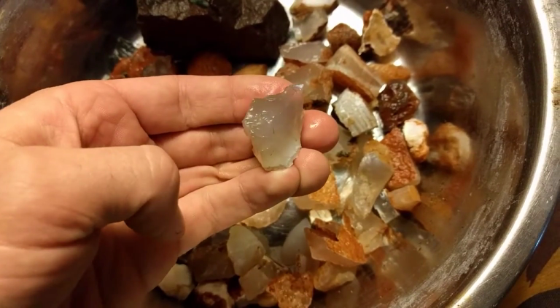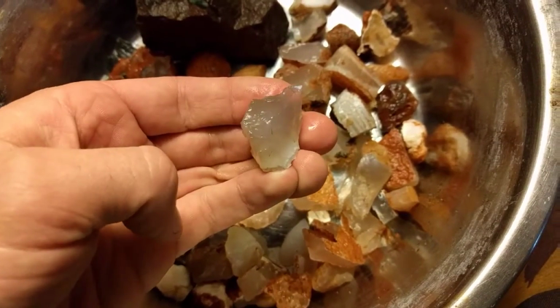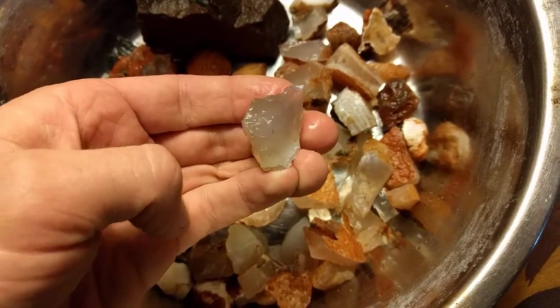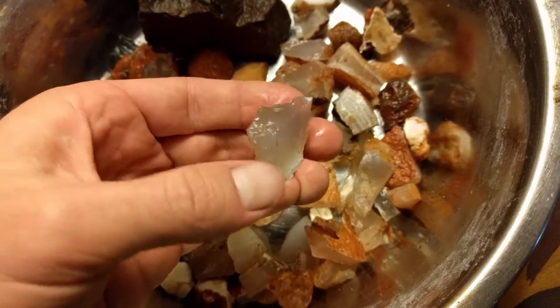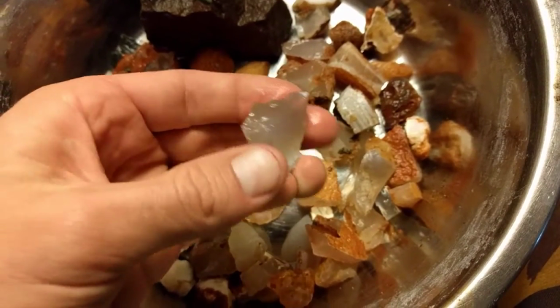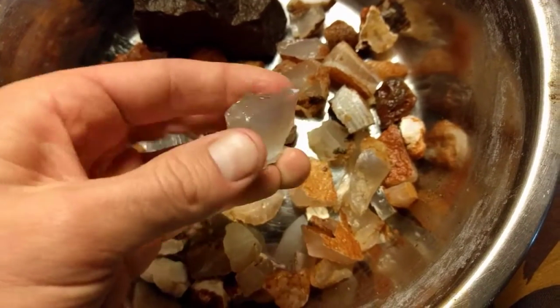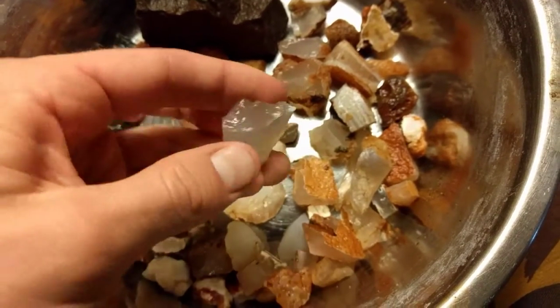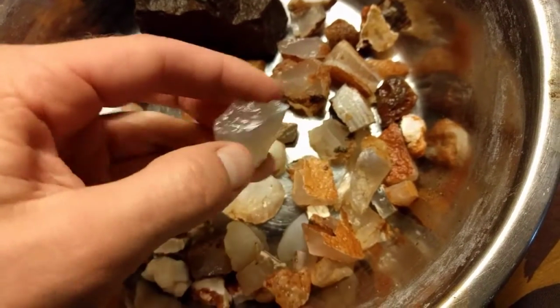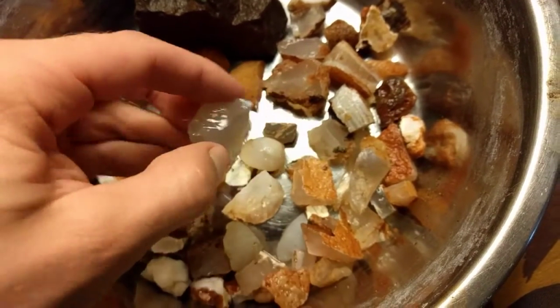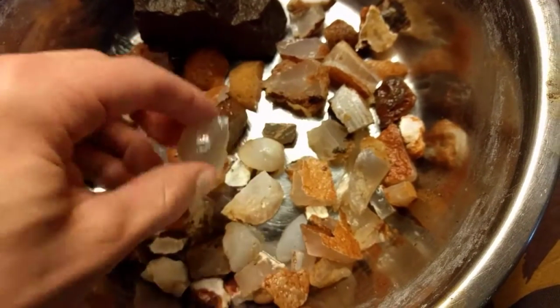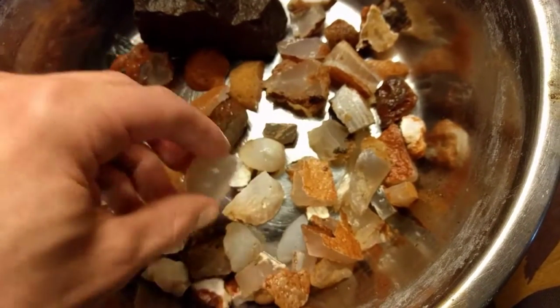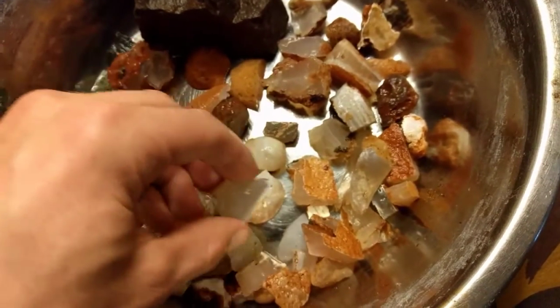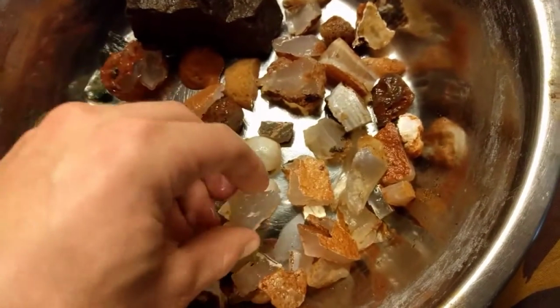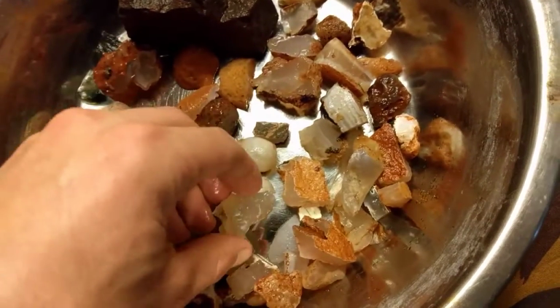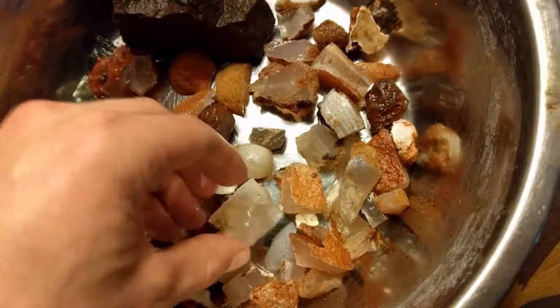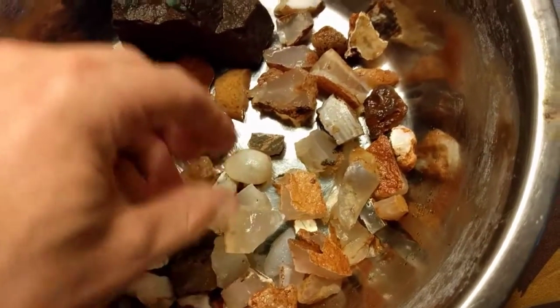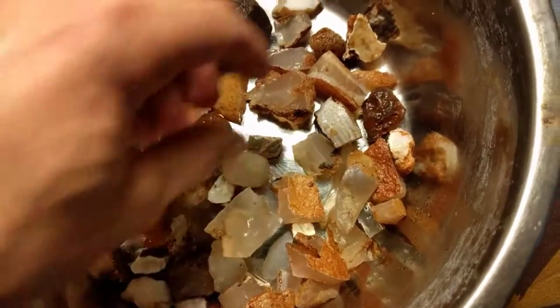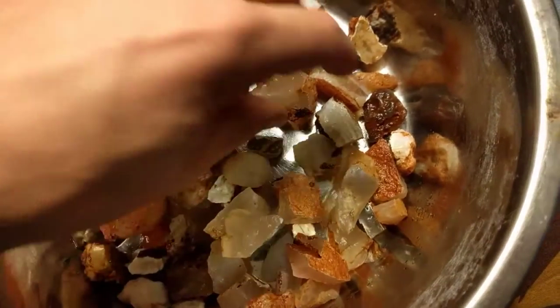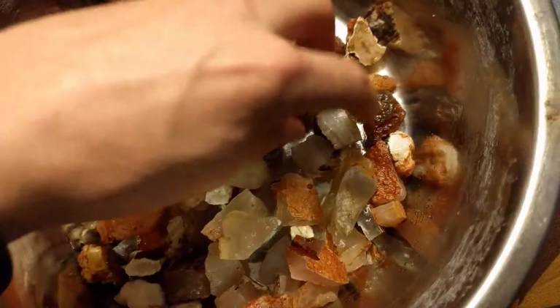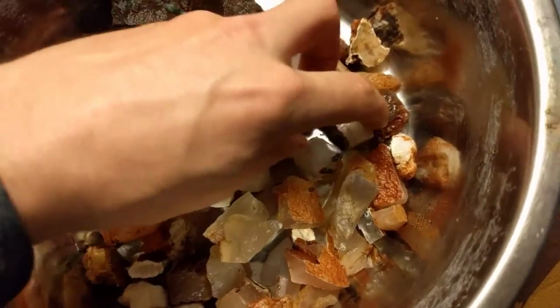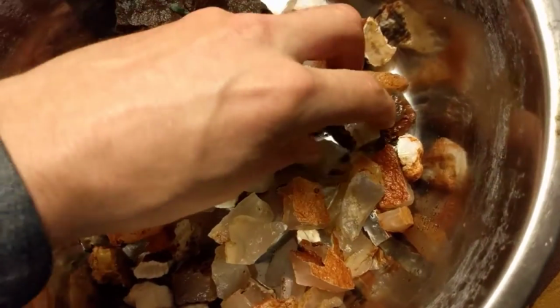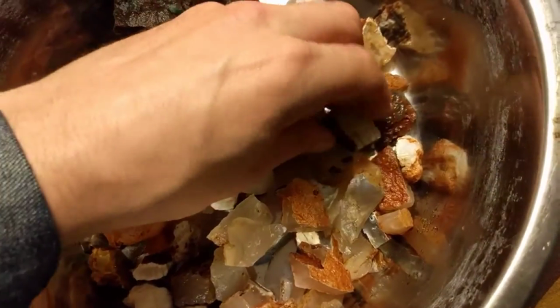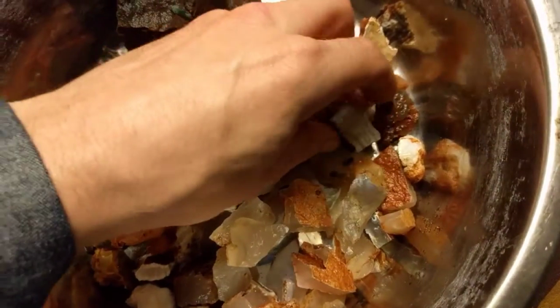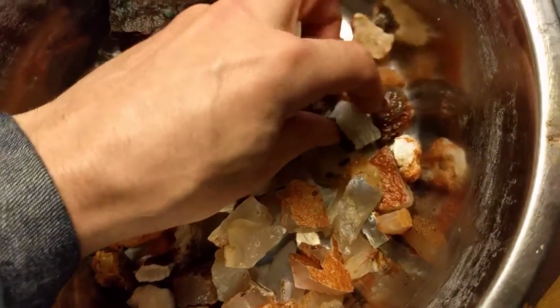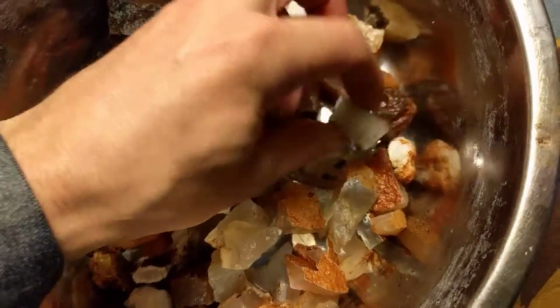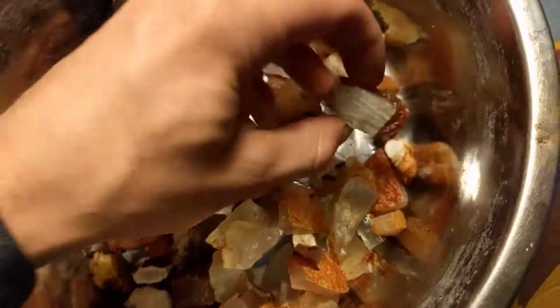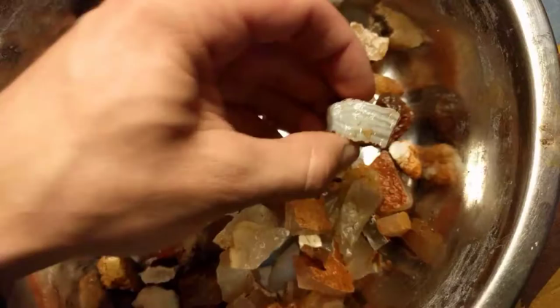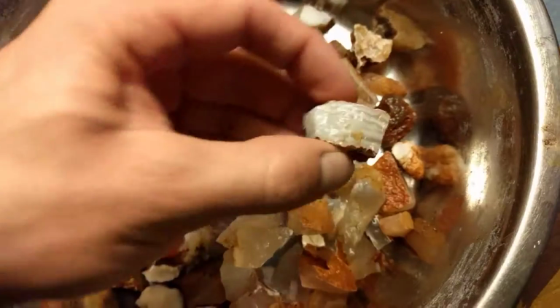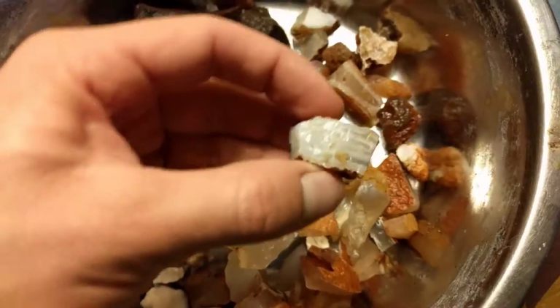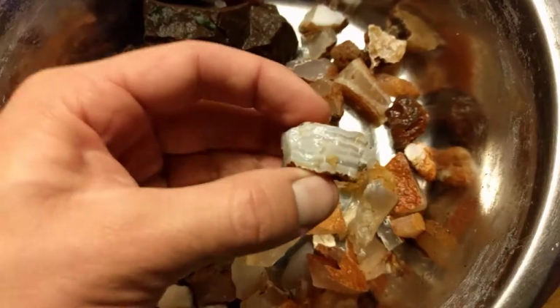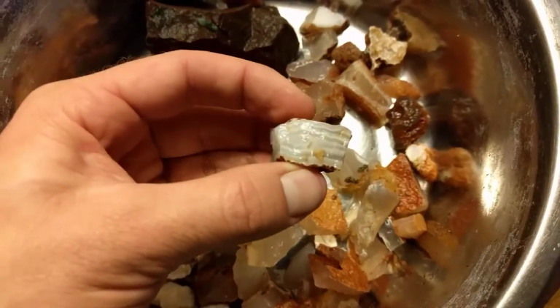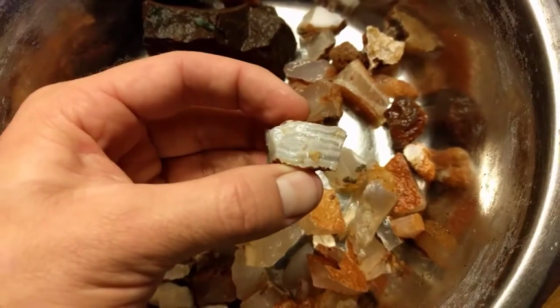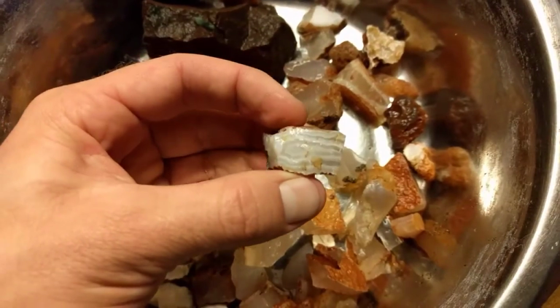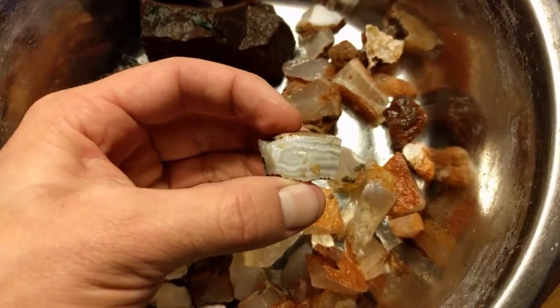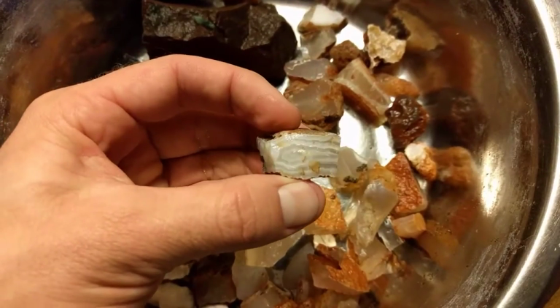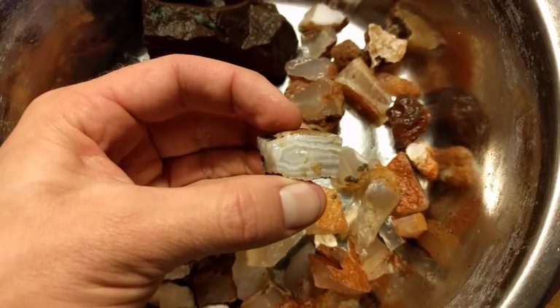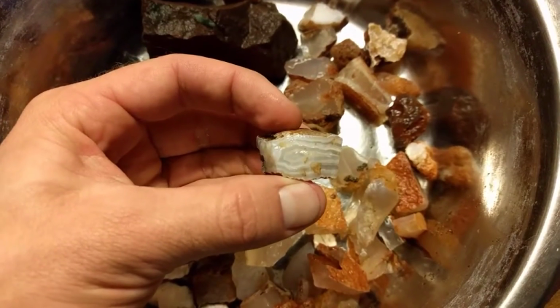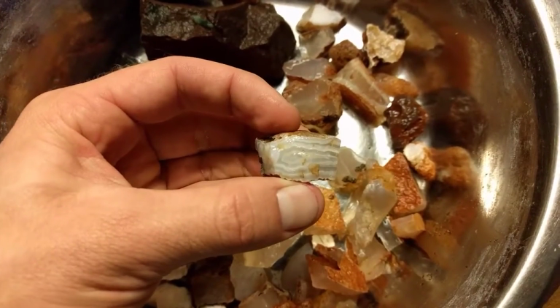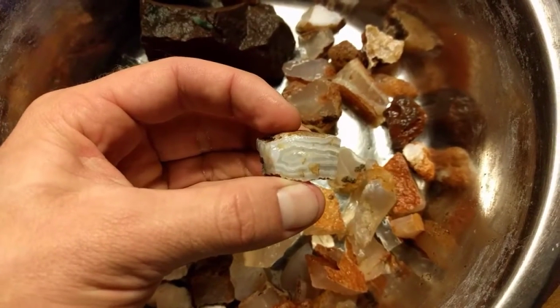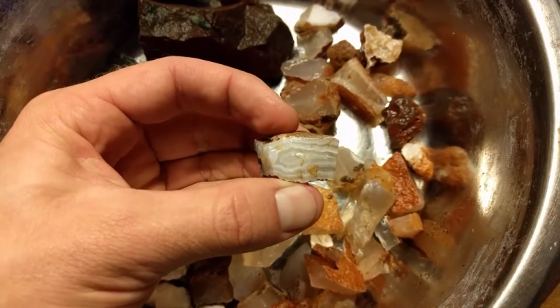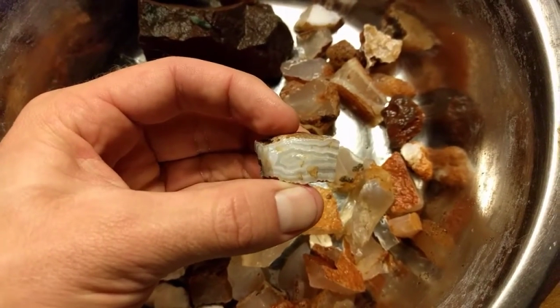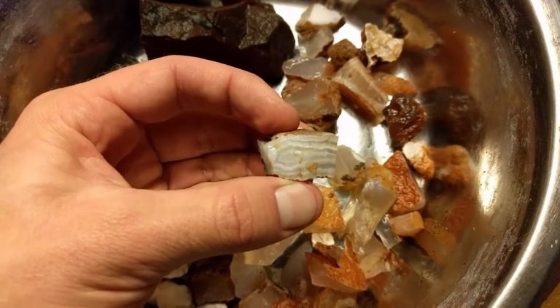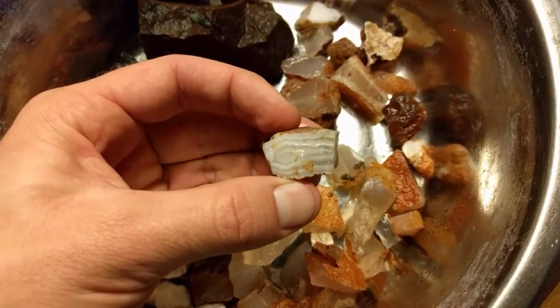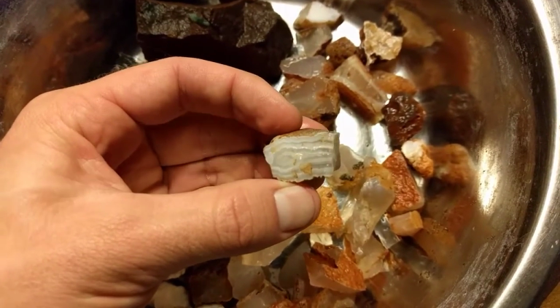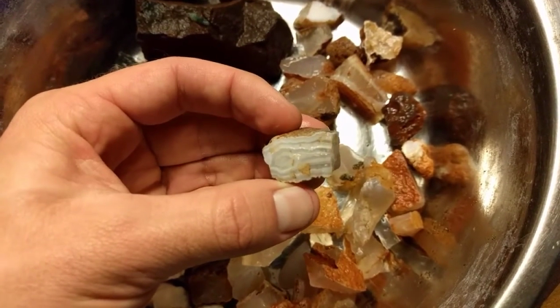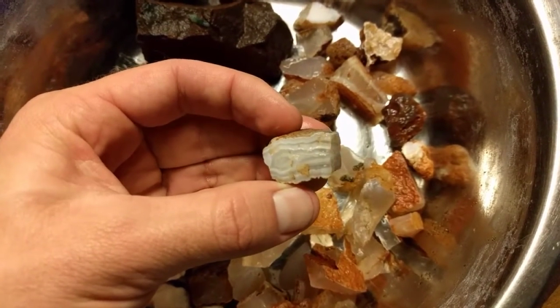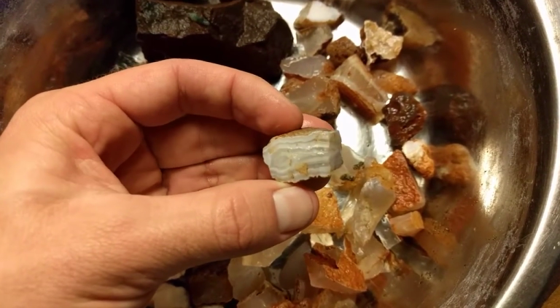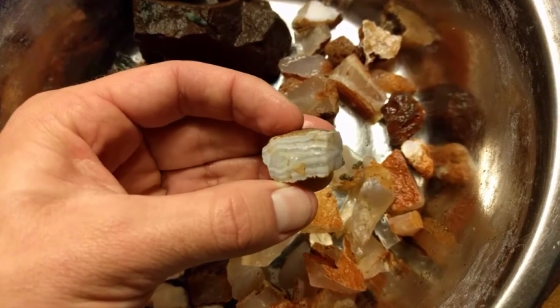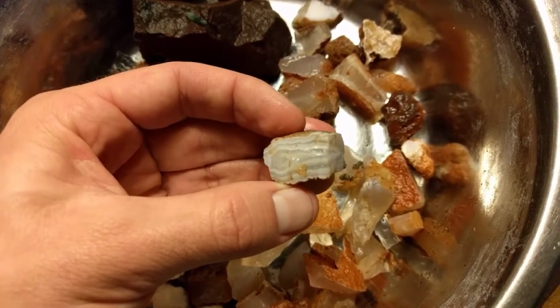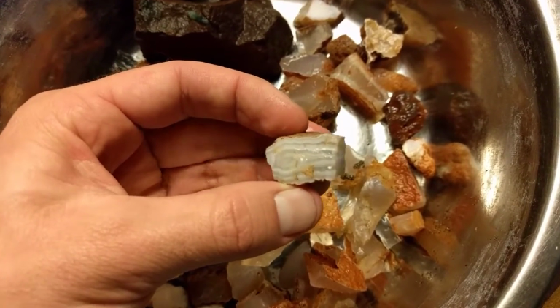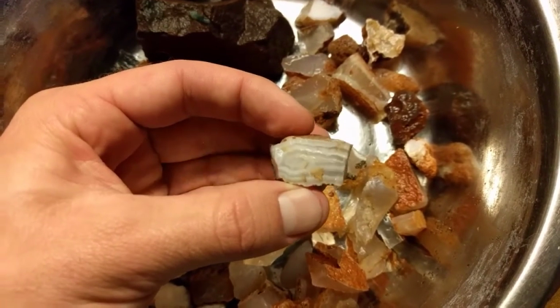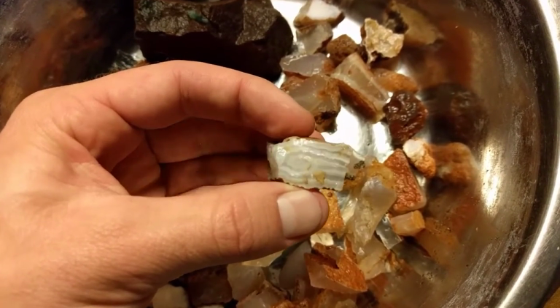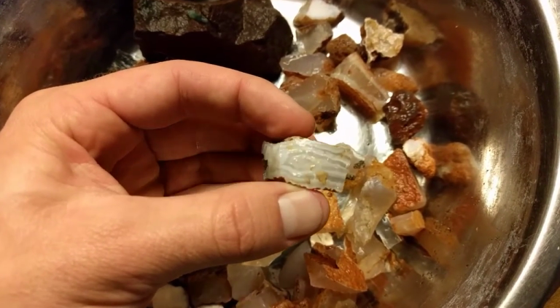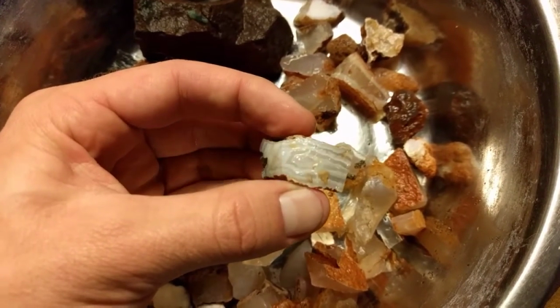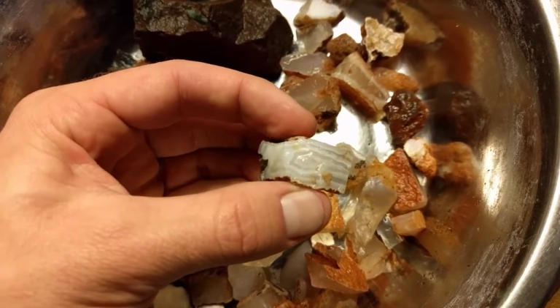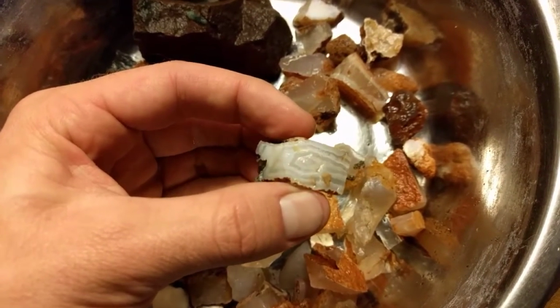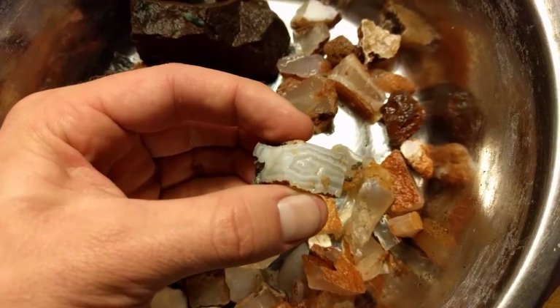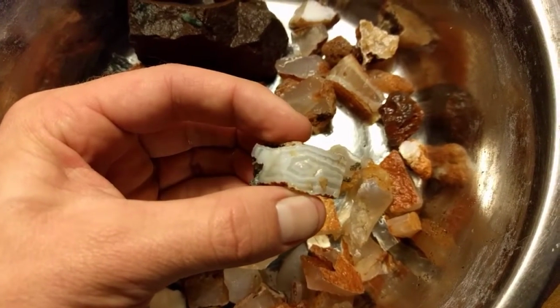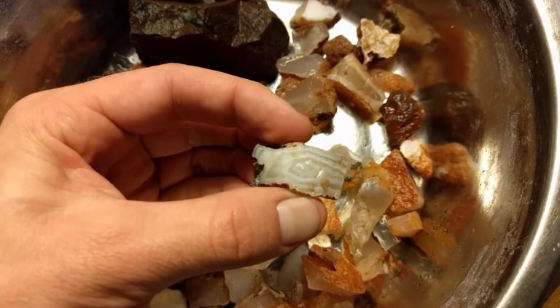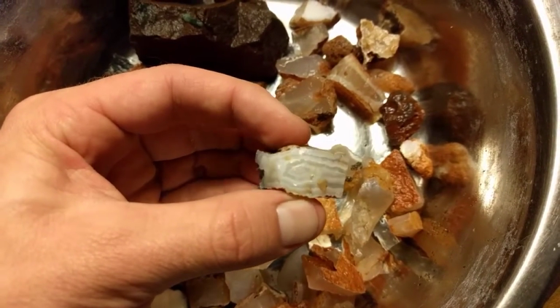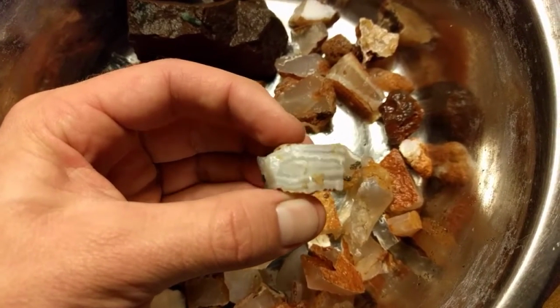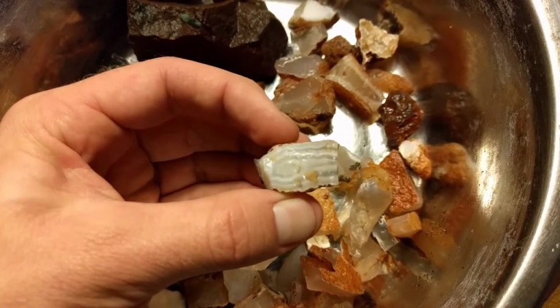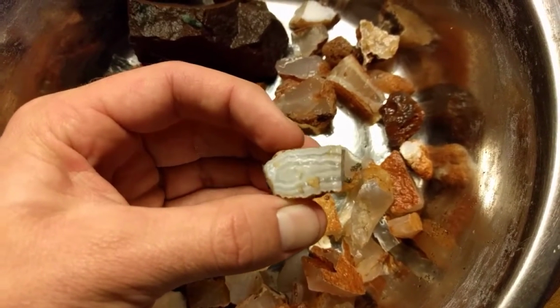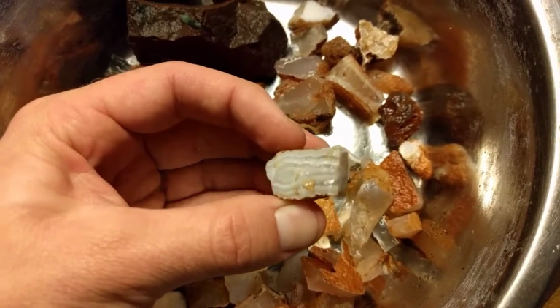That's a nice chunk. A little bit of agate. If you can get some sort of patterning like this, you can call it agate.